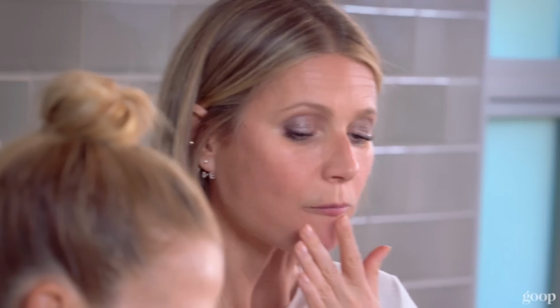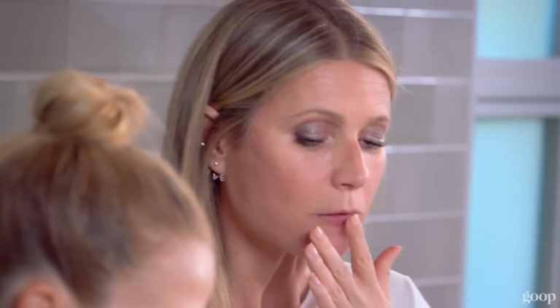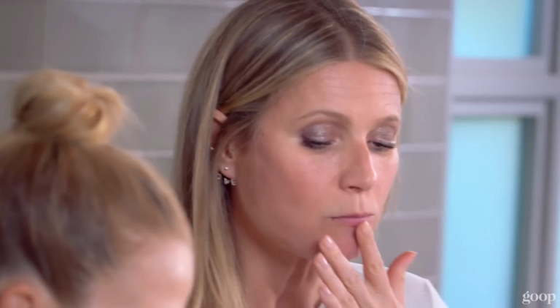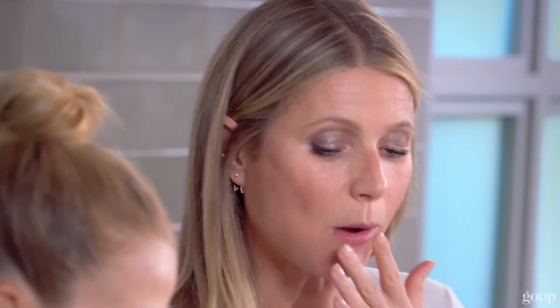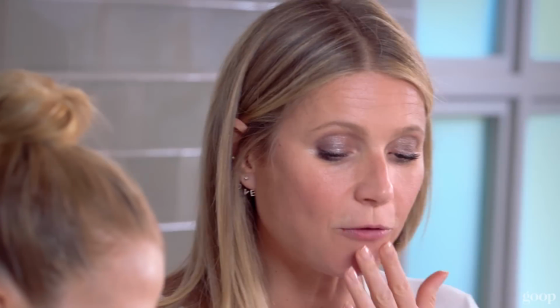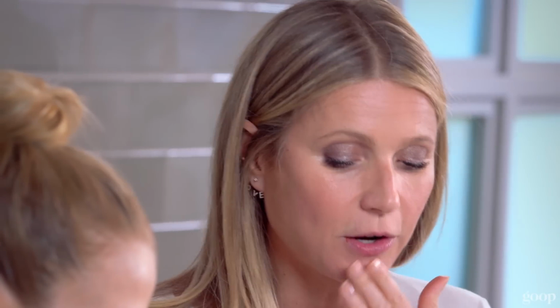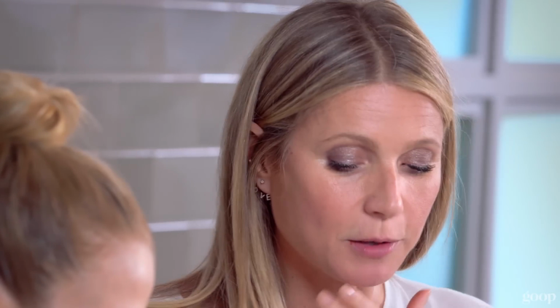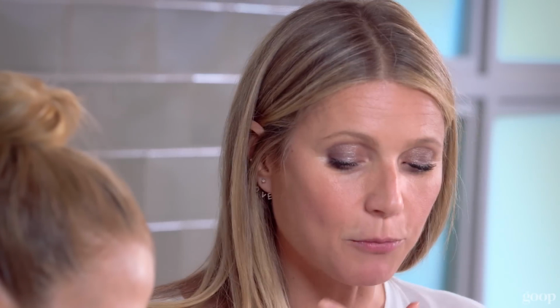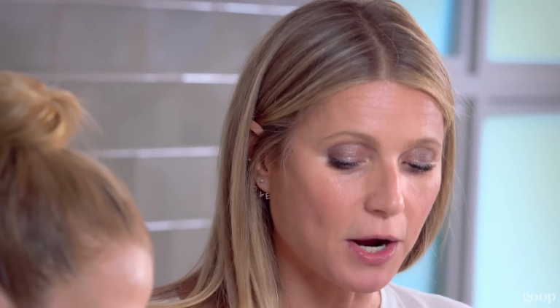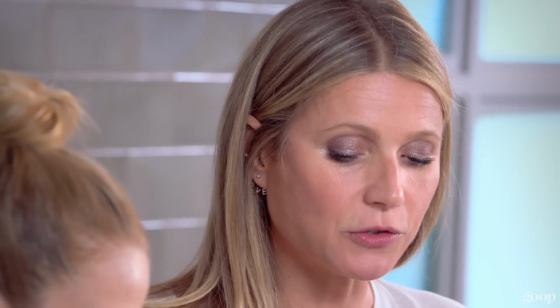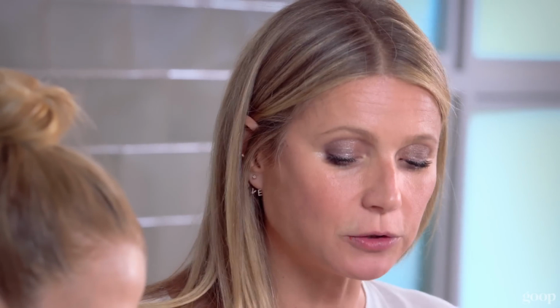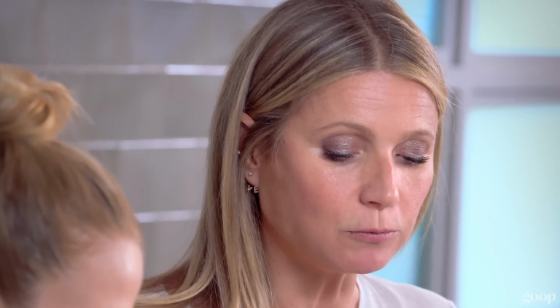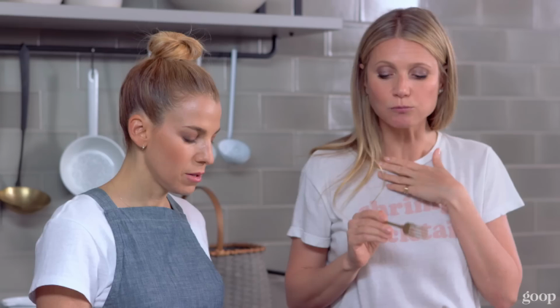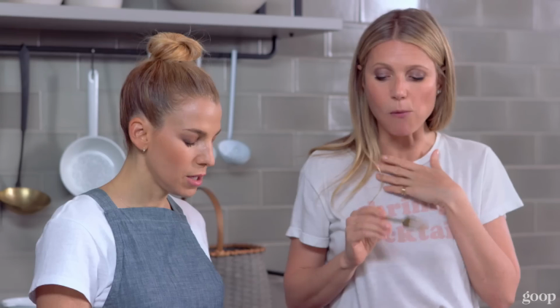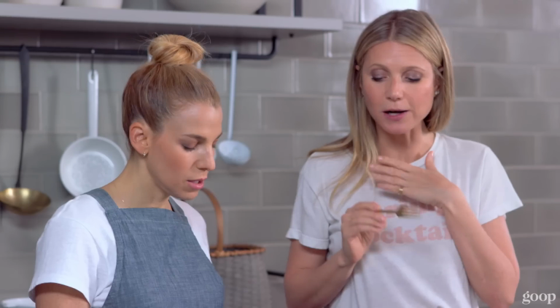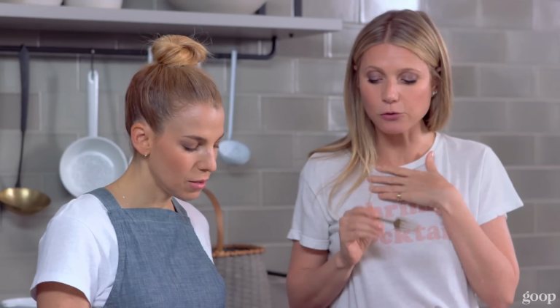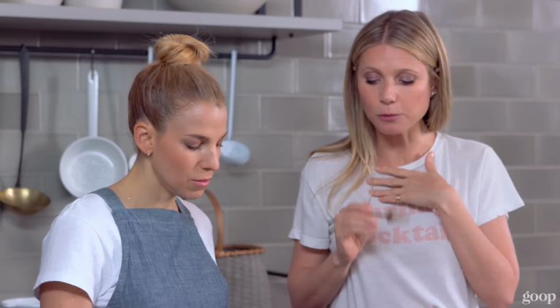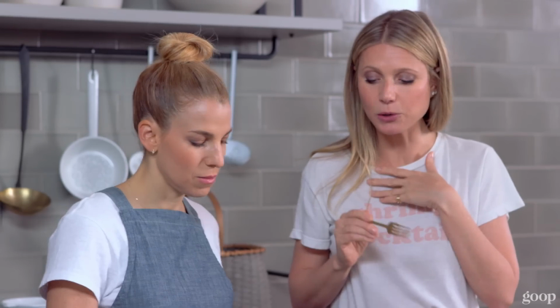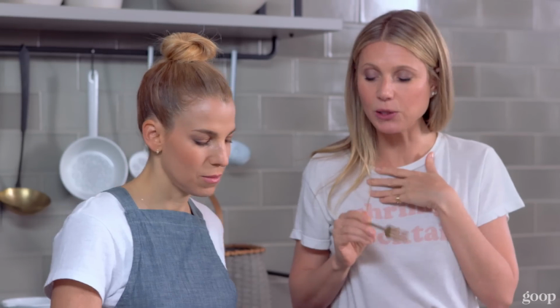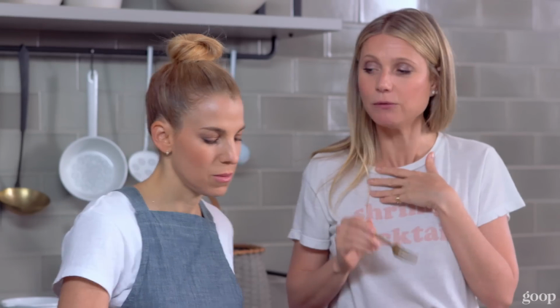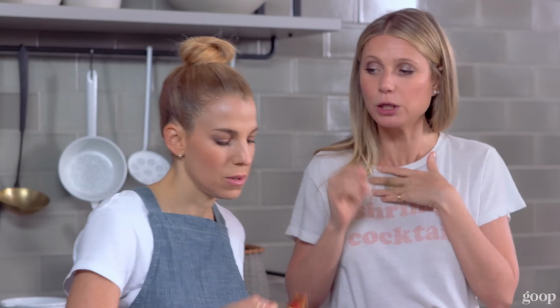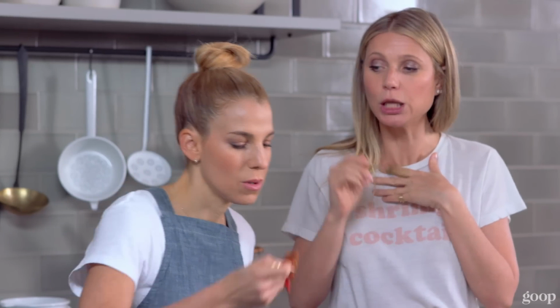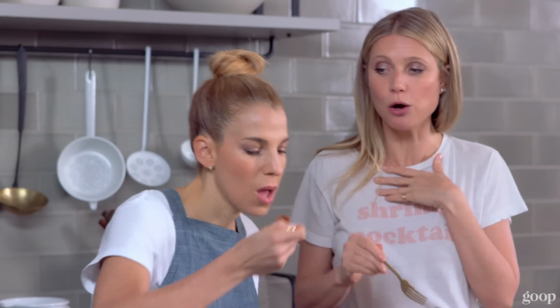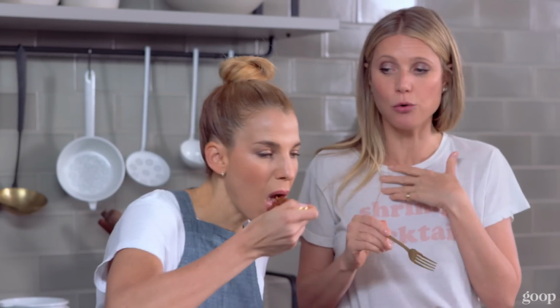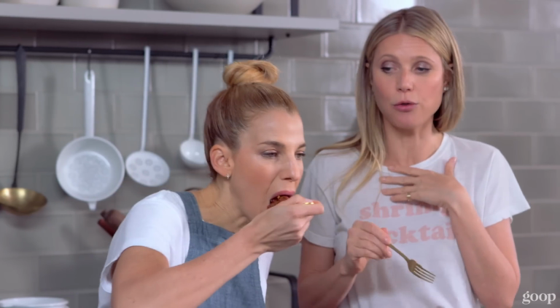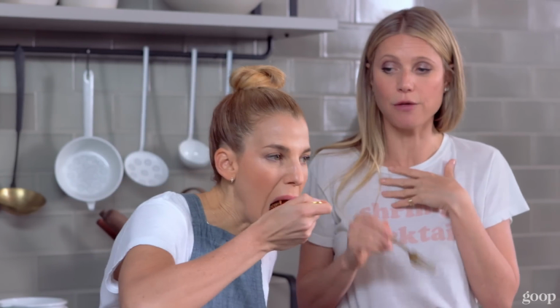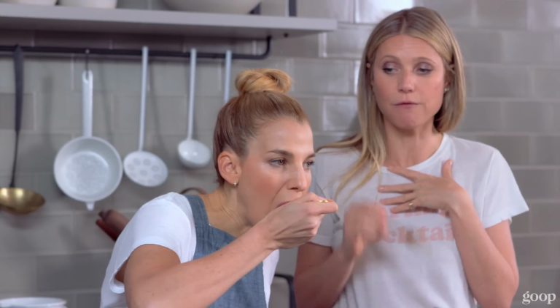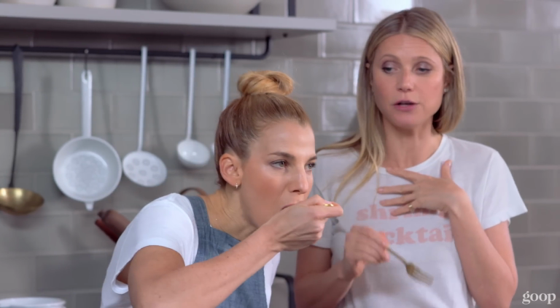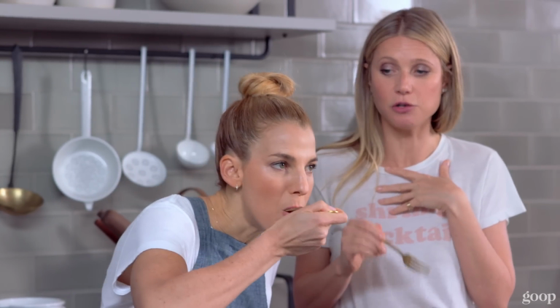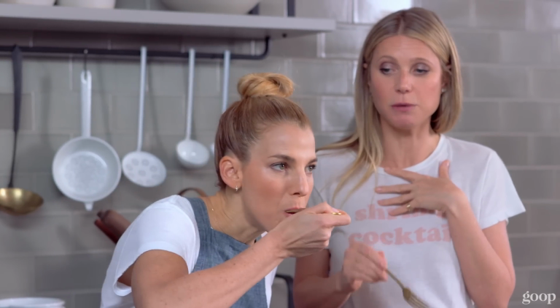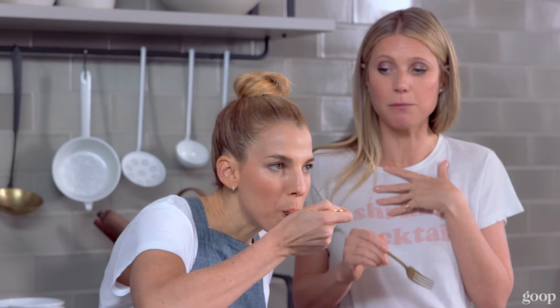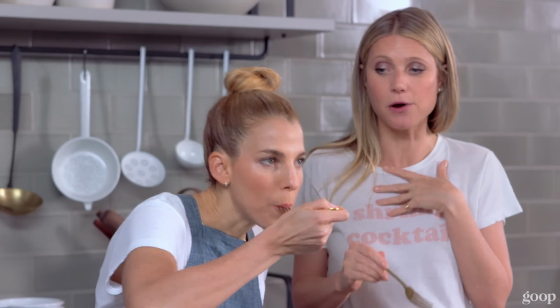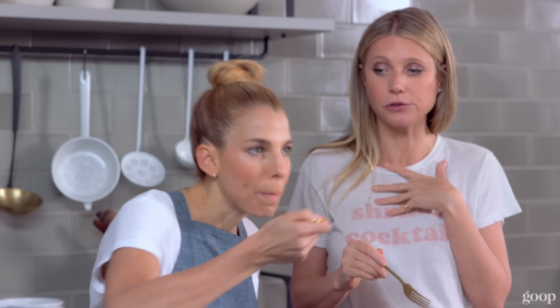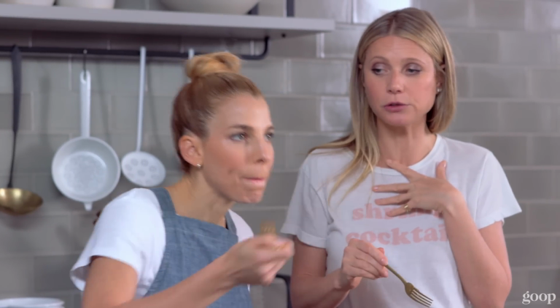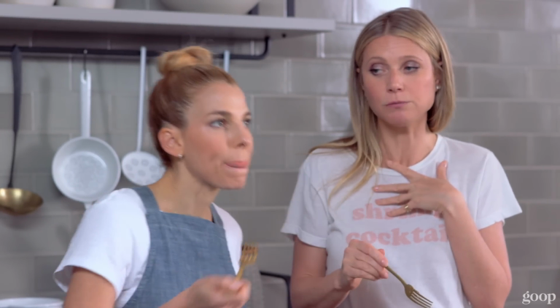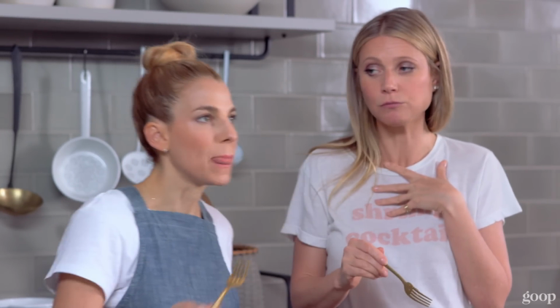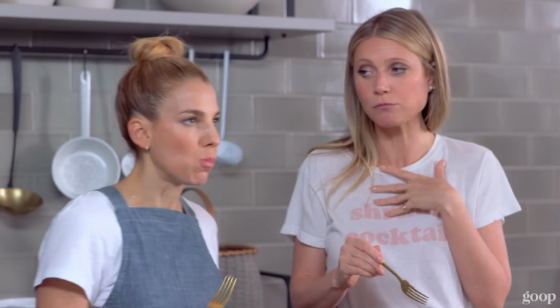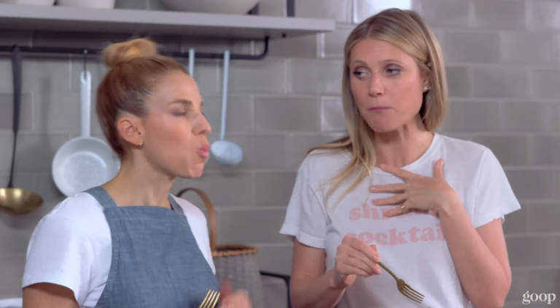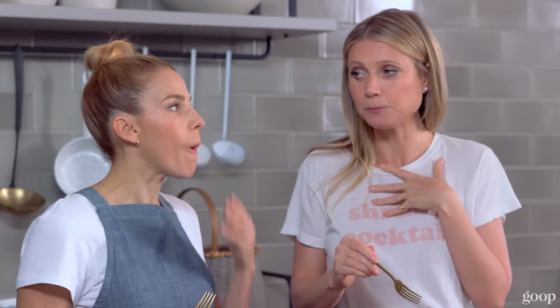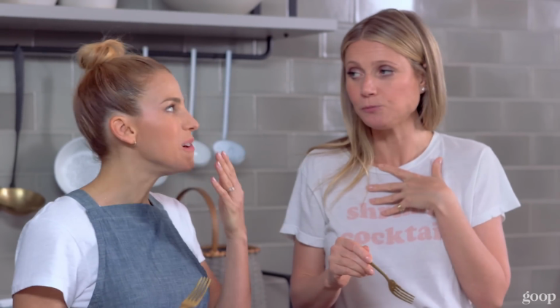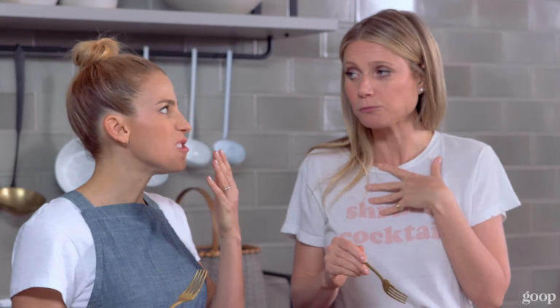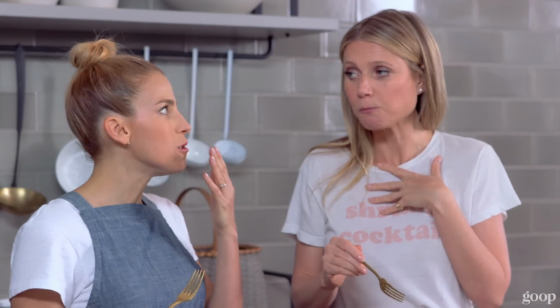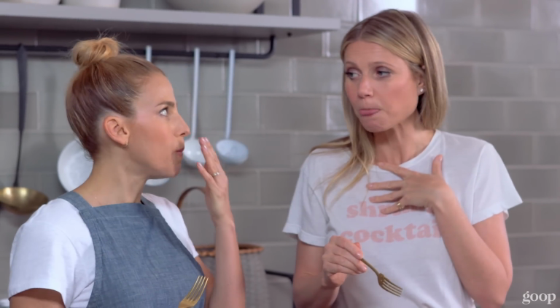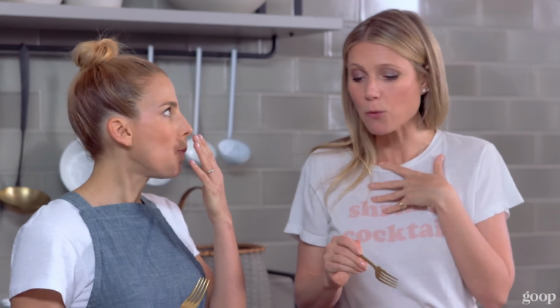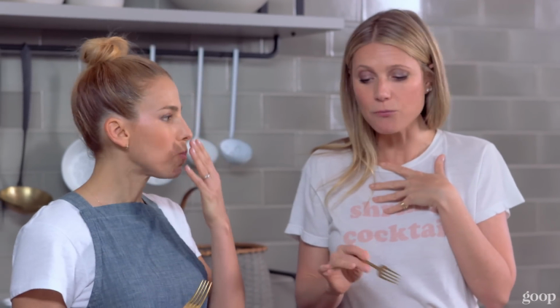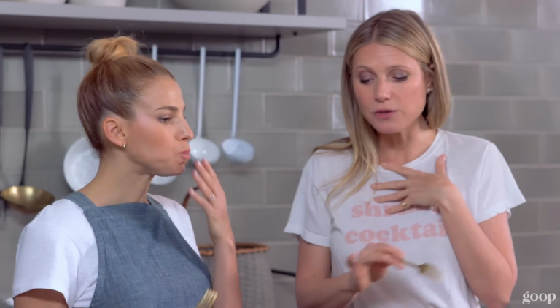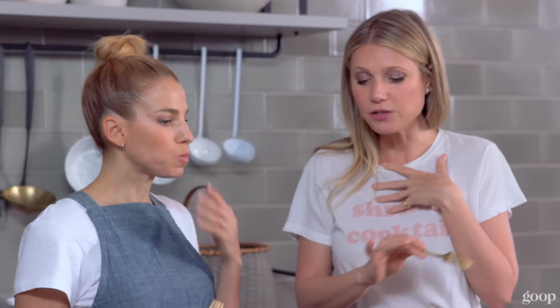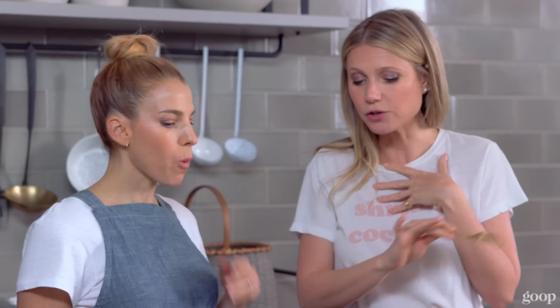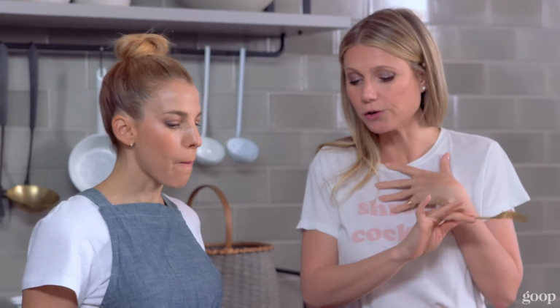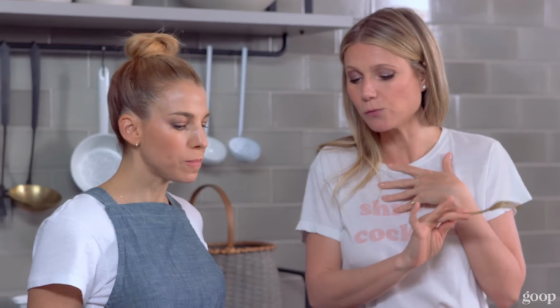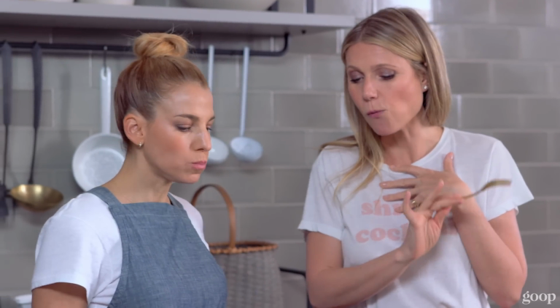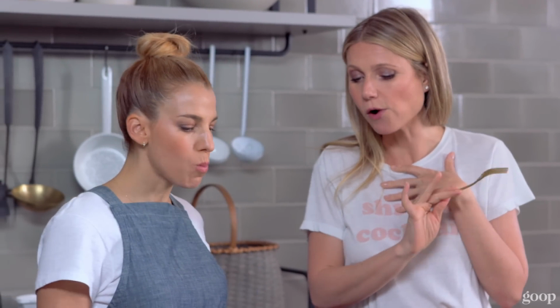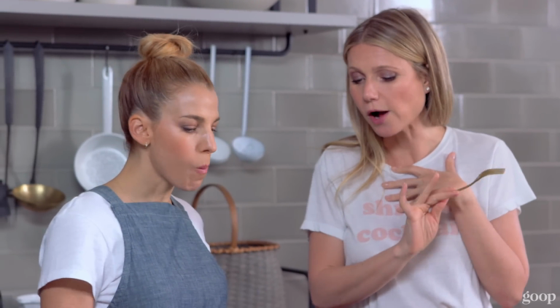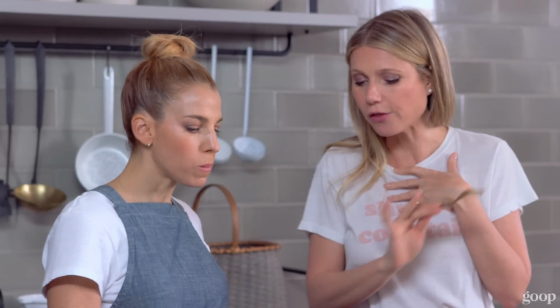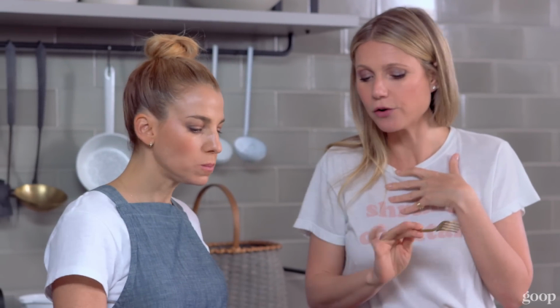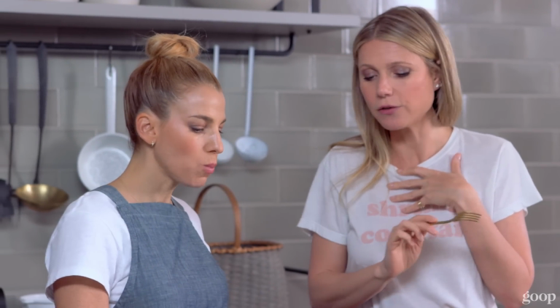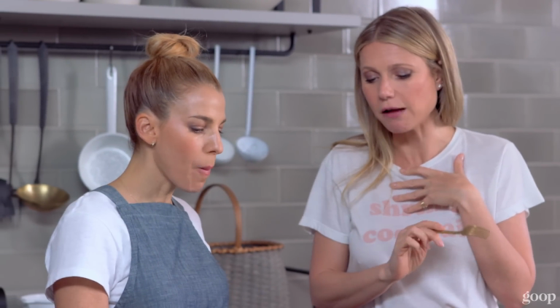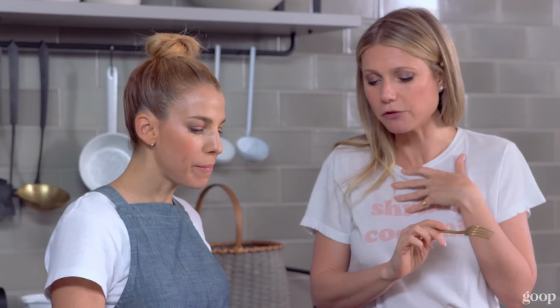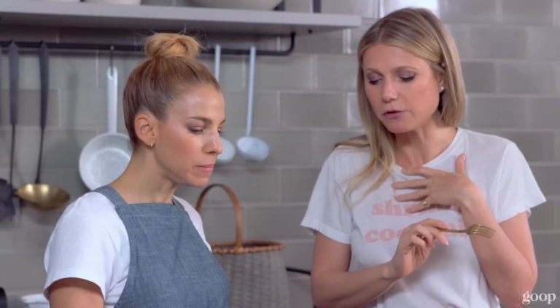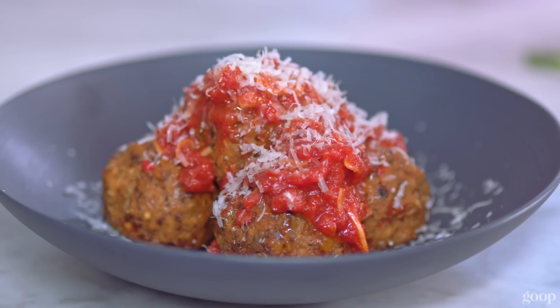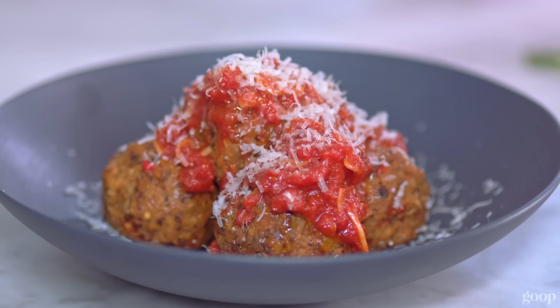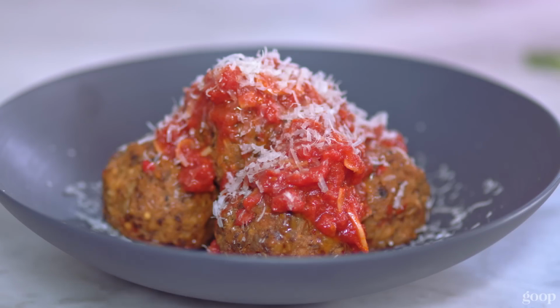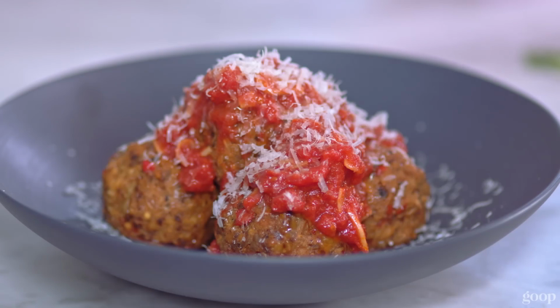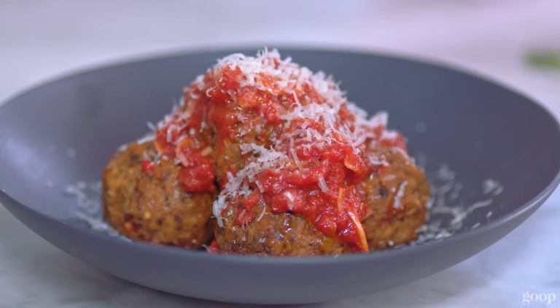I'm very impressed. Thank you. I normally loathe veggie meatballs. Me too. These are other-level amazing.